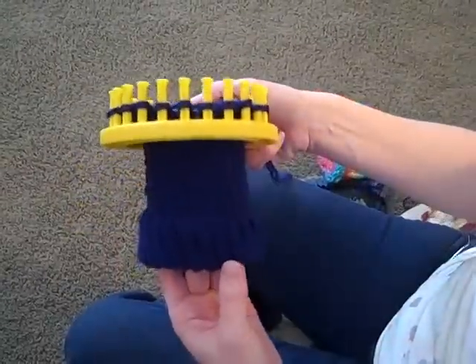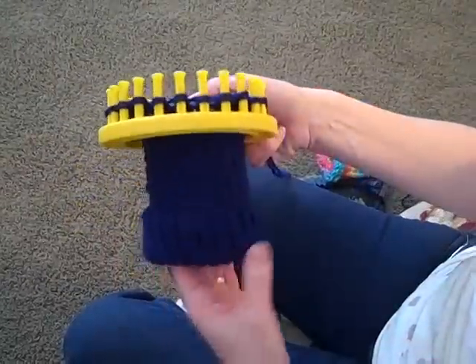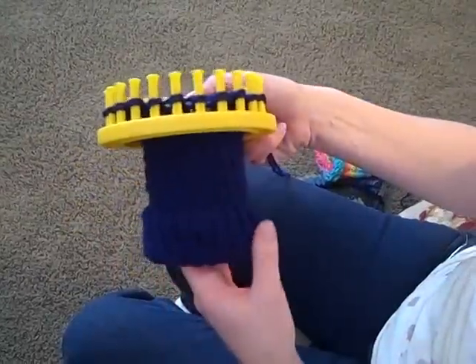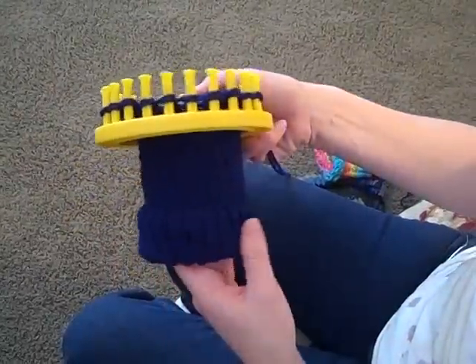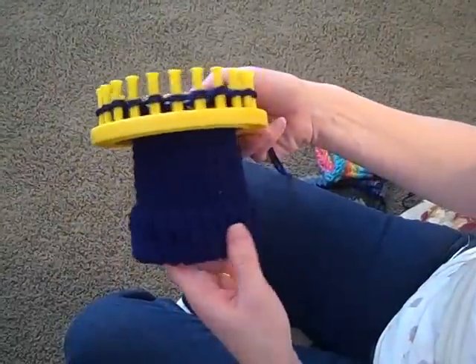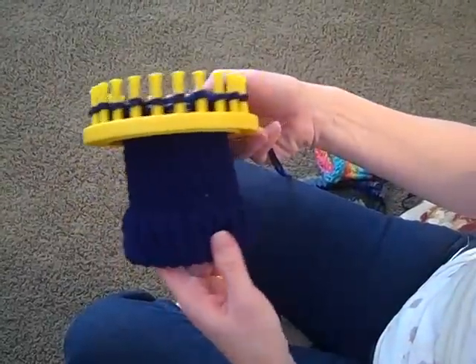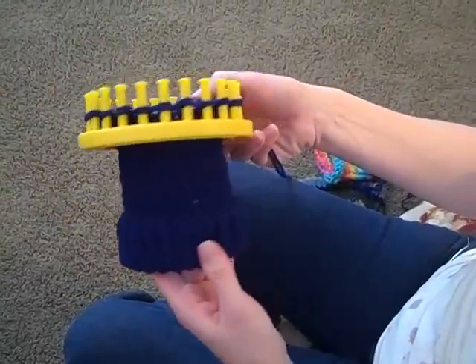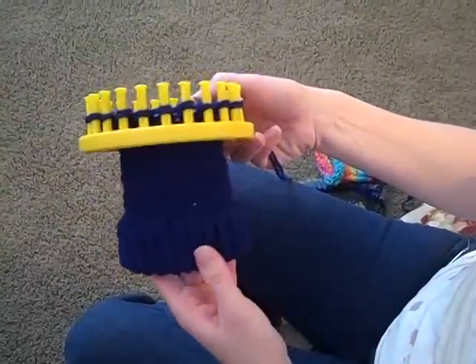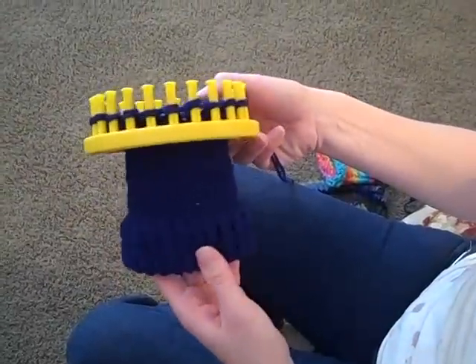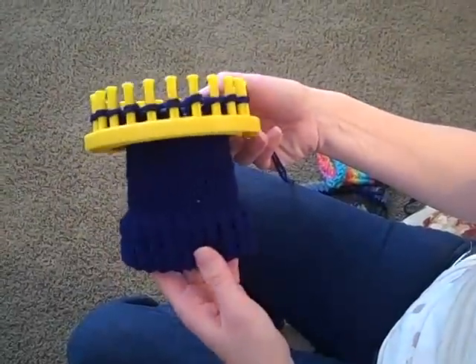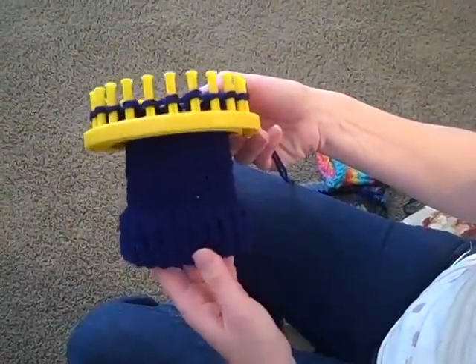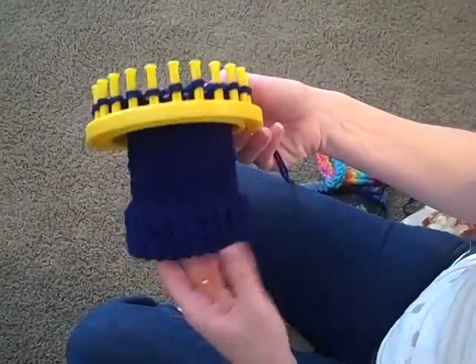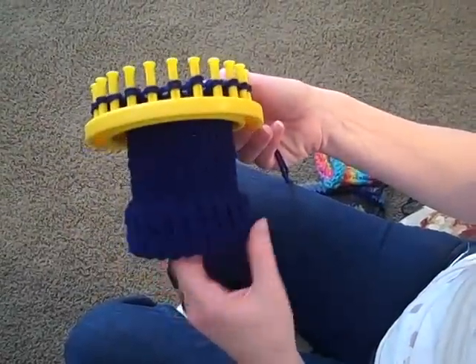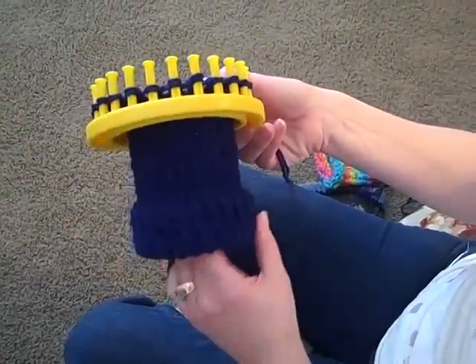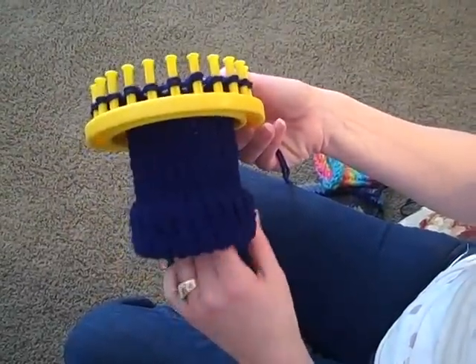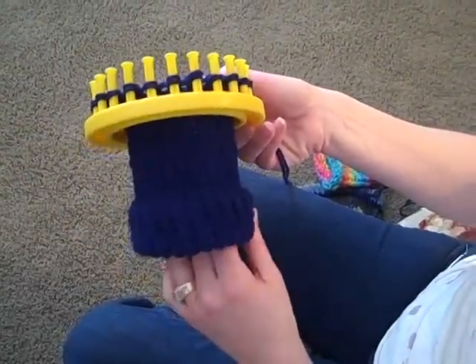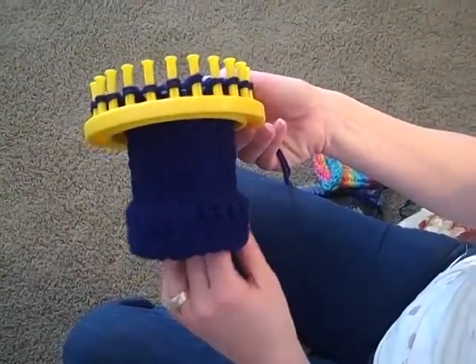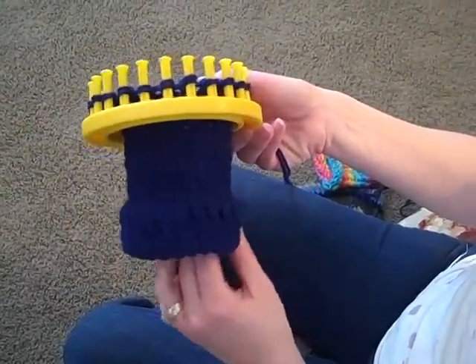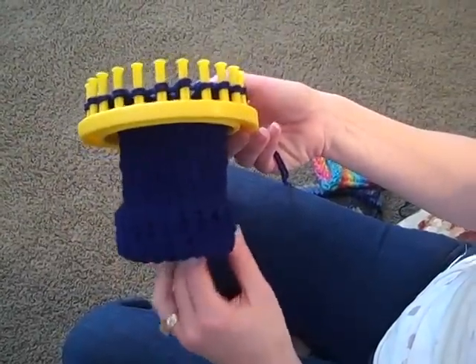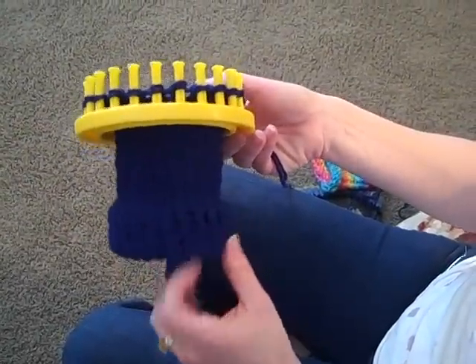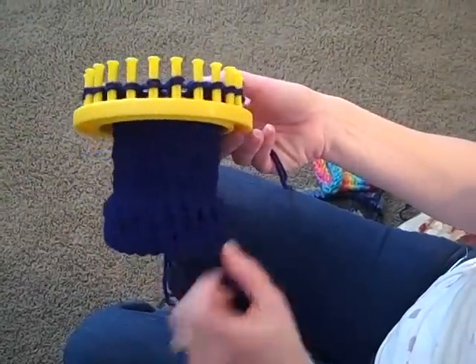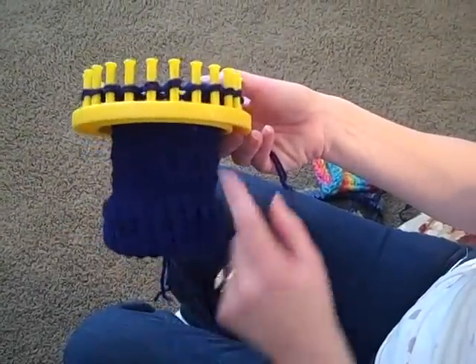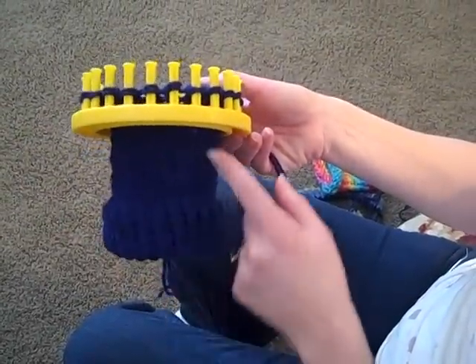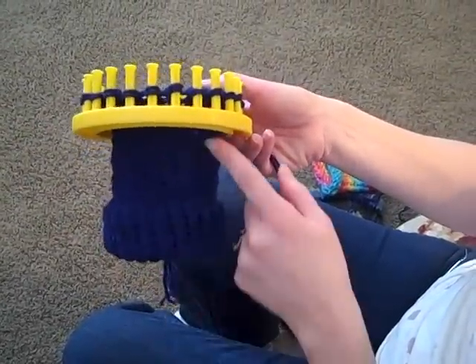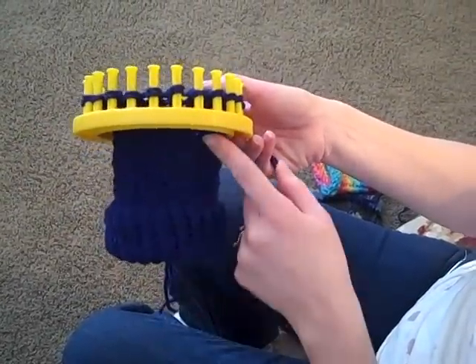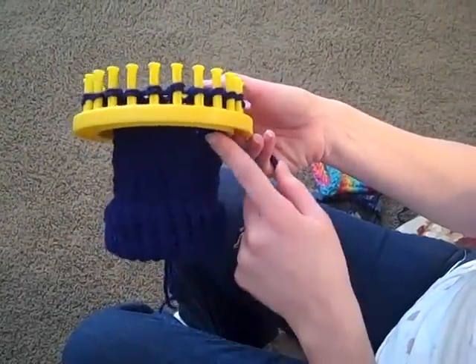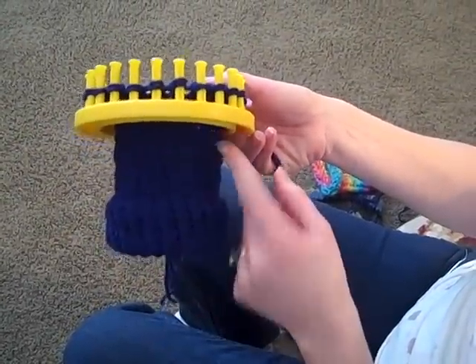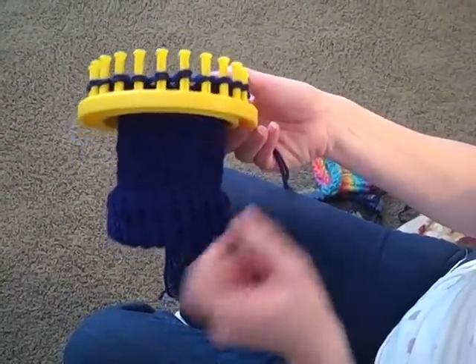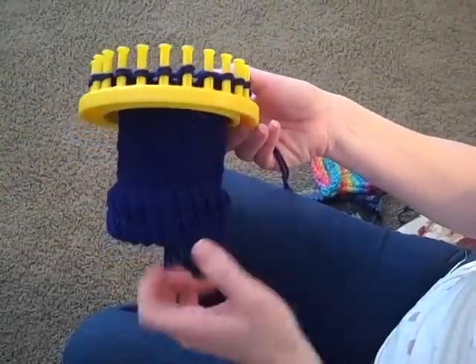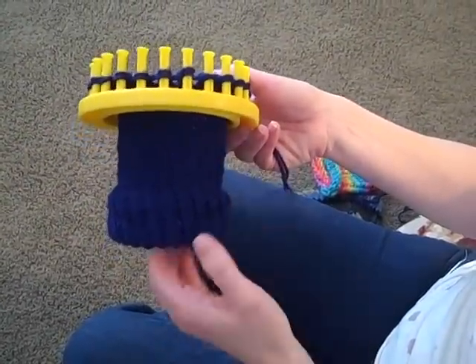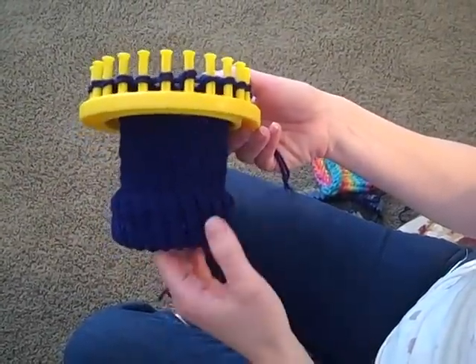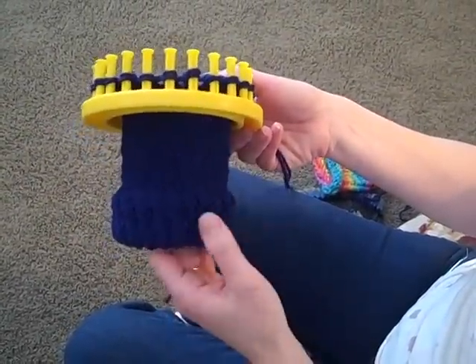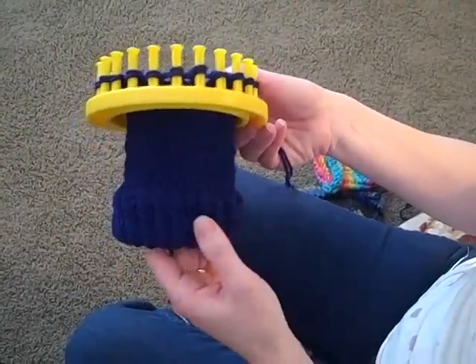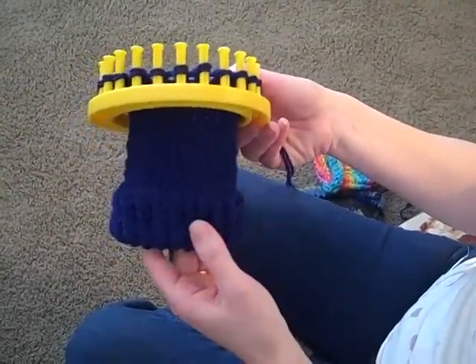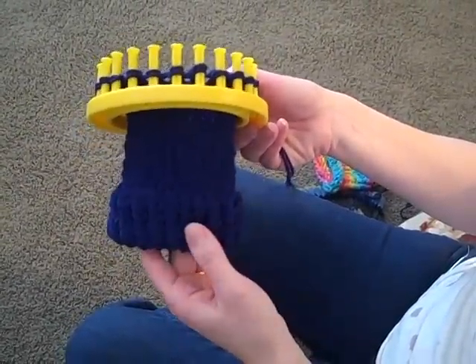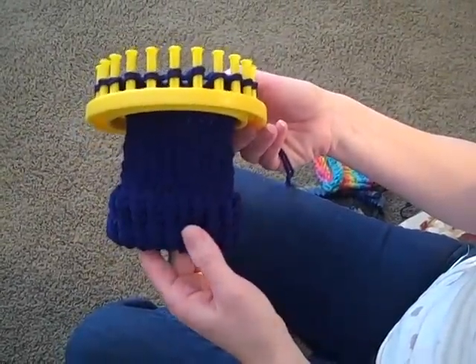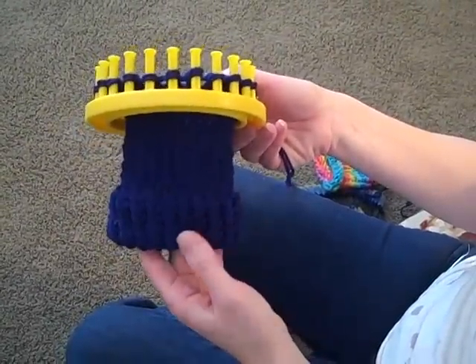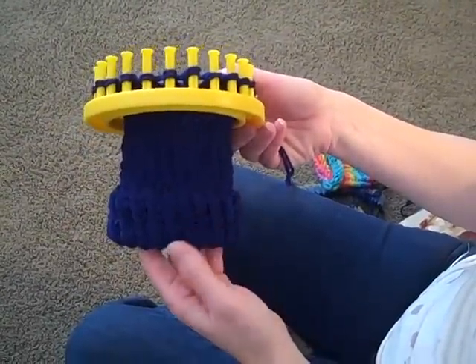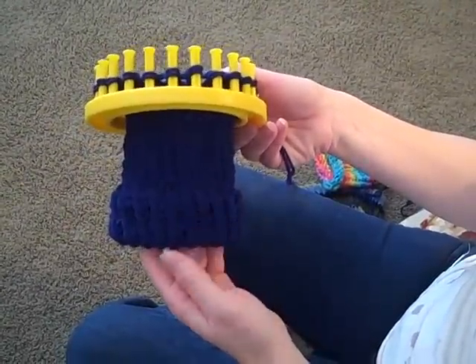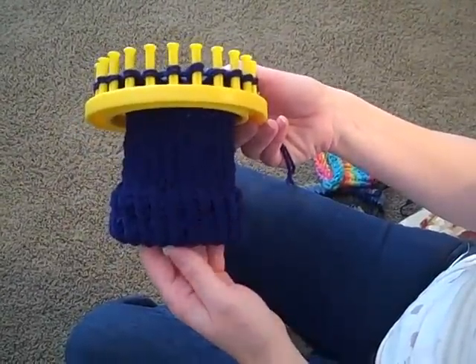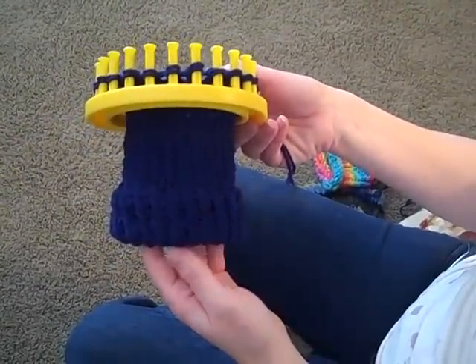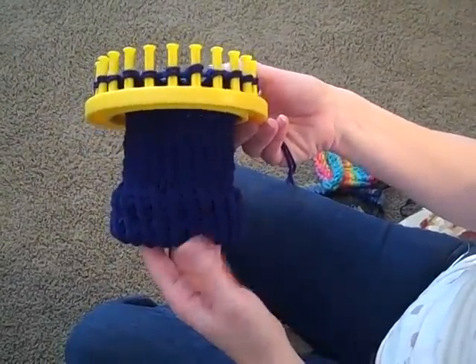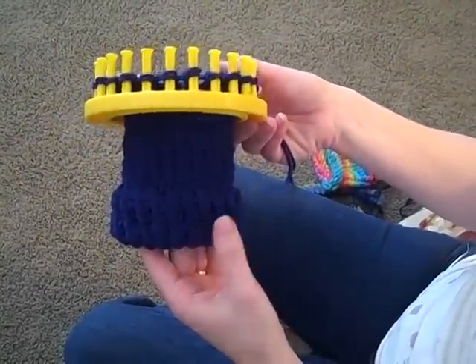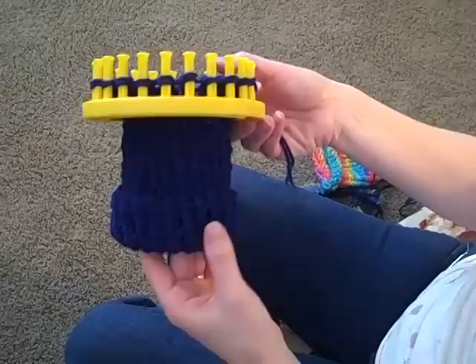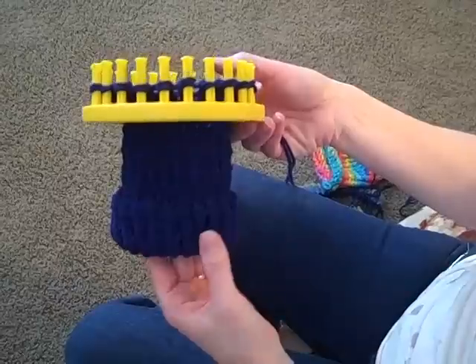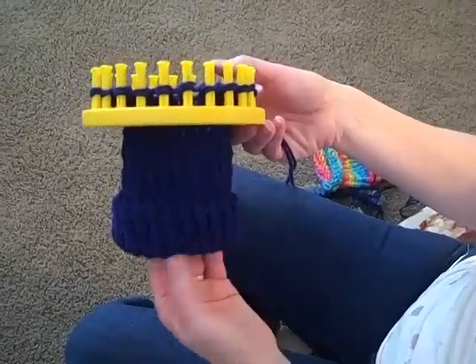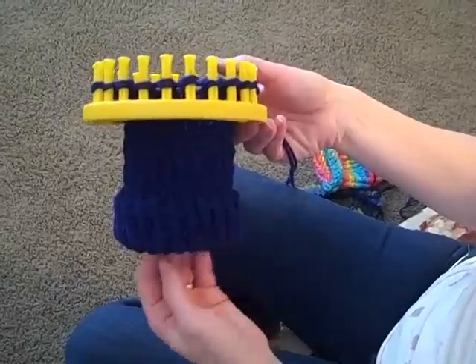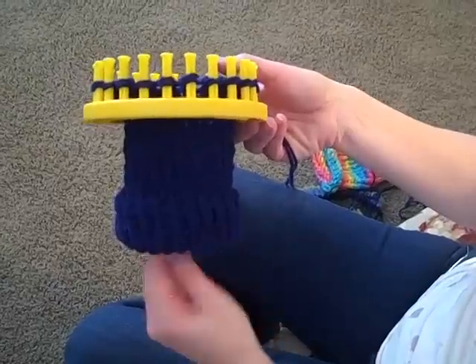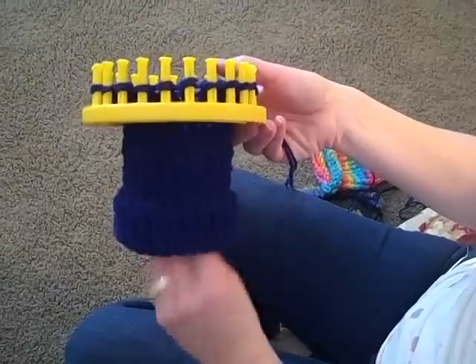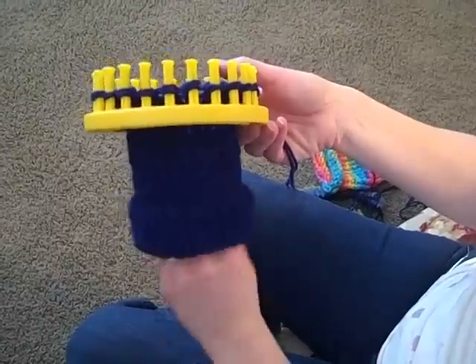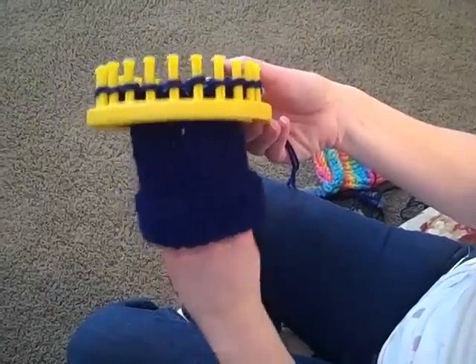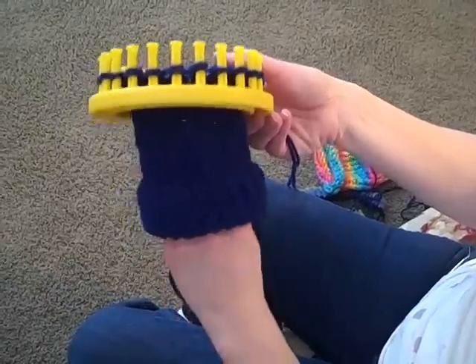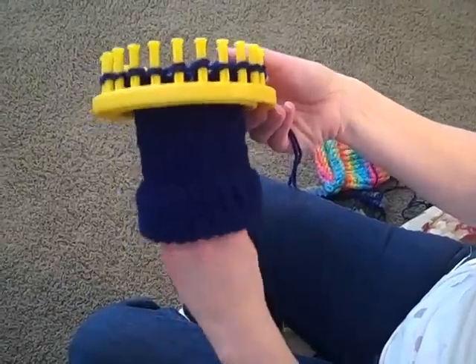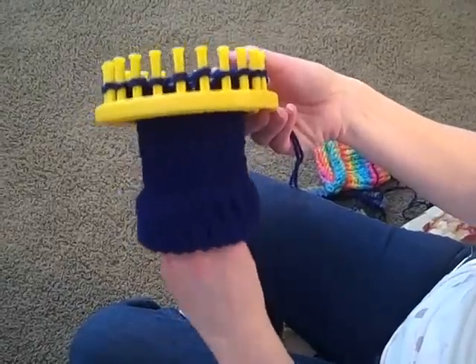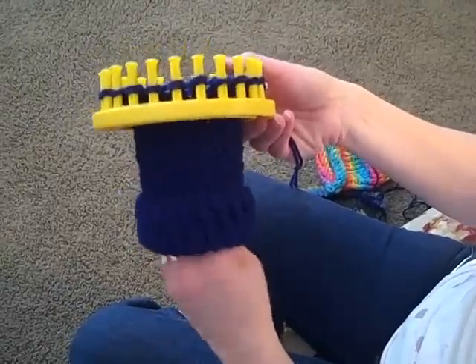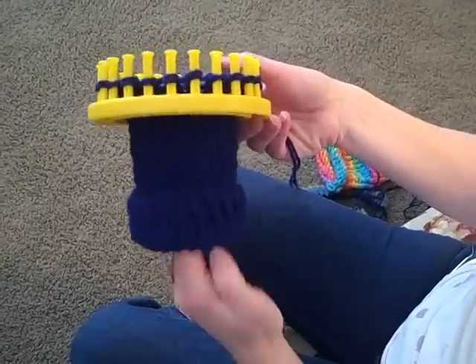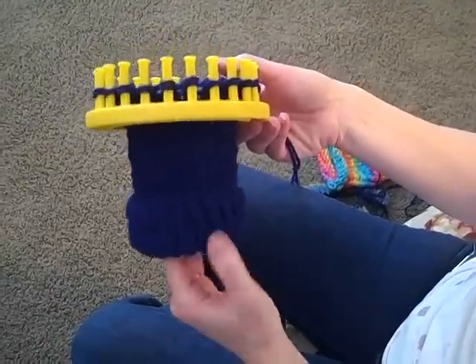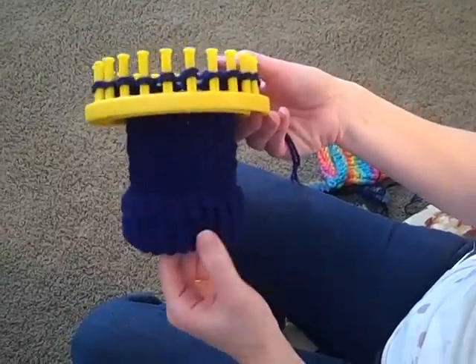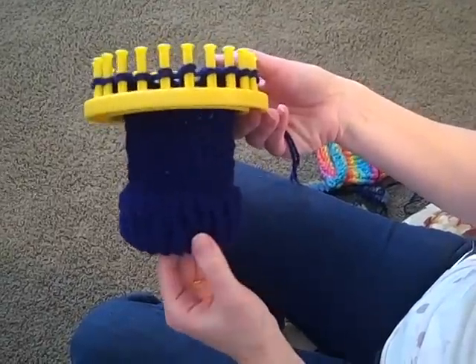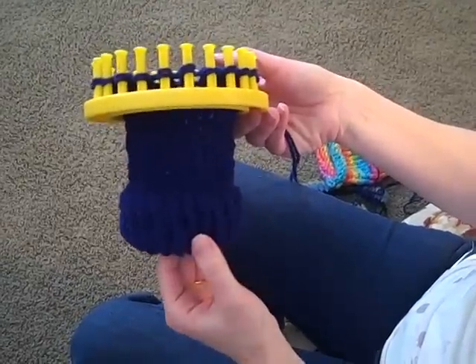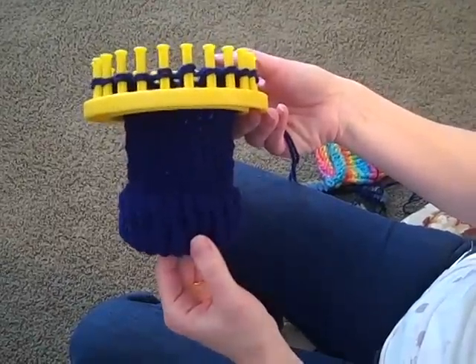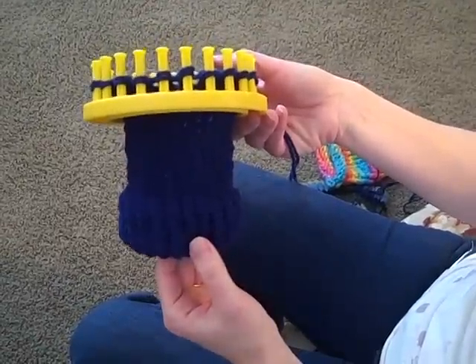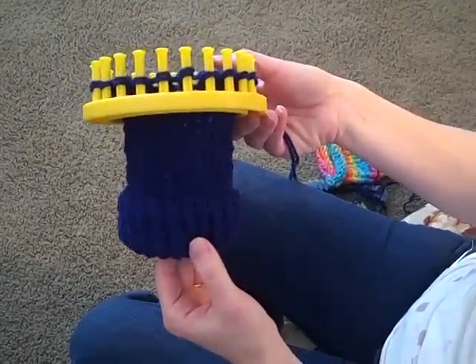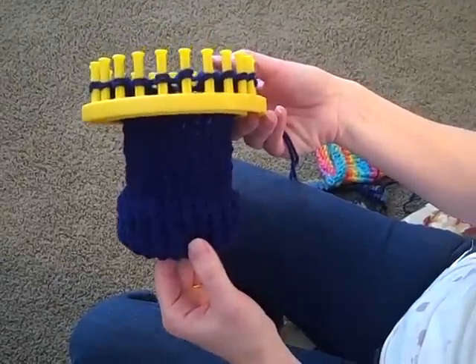Now, as you can see, I've done more wrapping and knitting off and I have a completed hat. I'm ready to take my hat off of the loom.